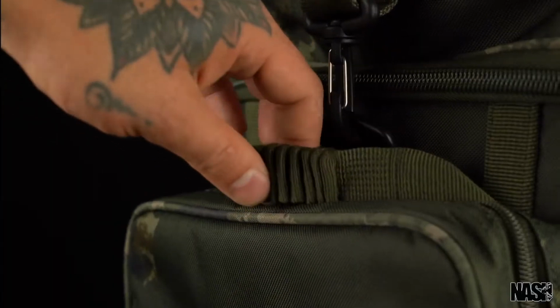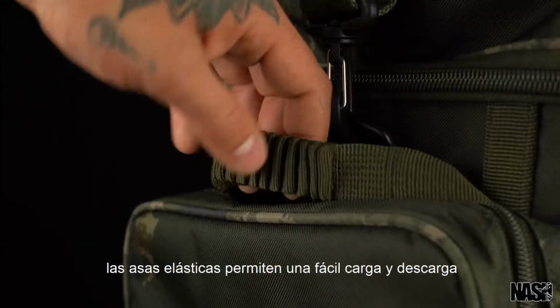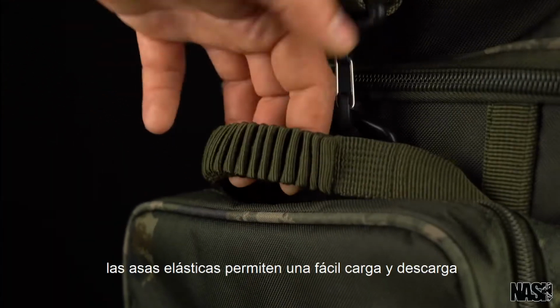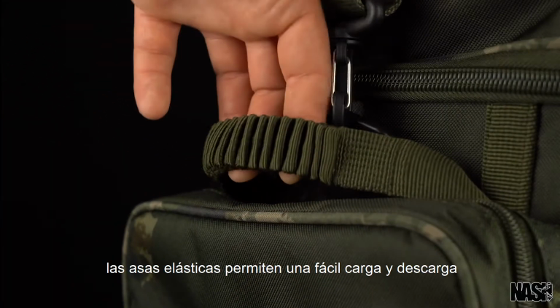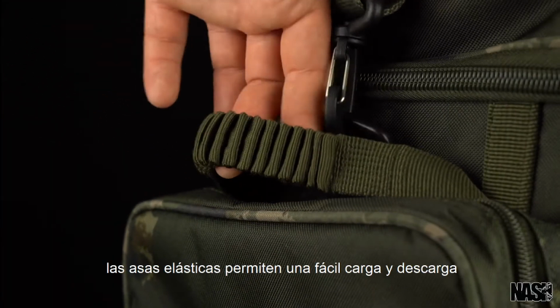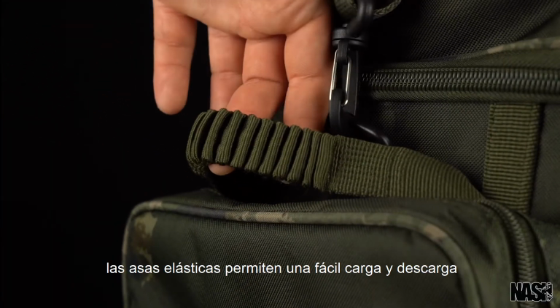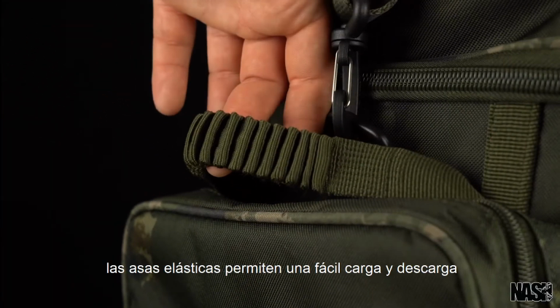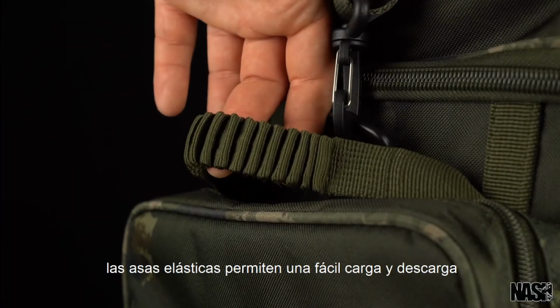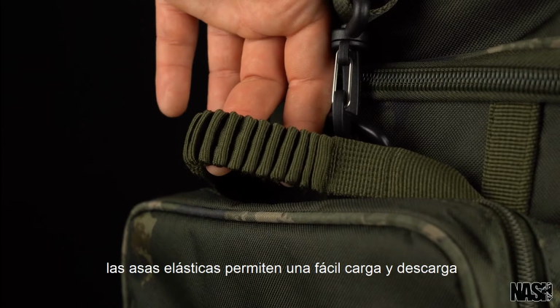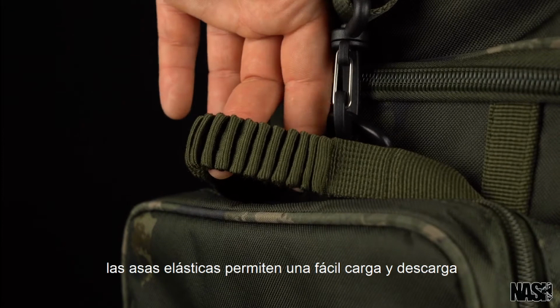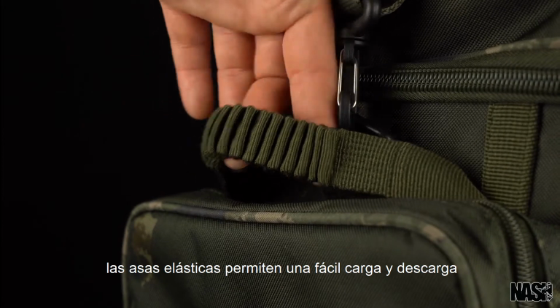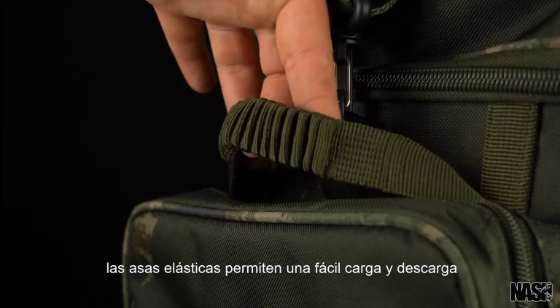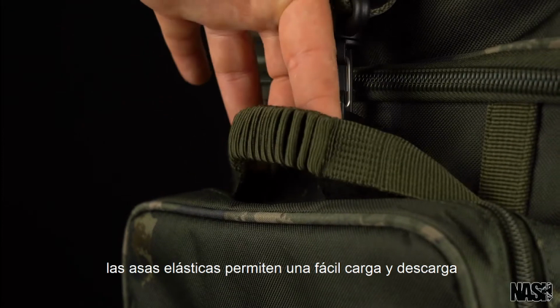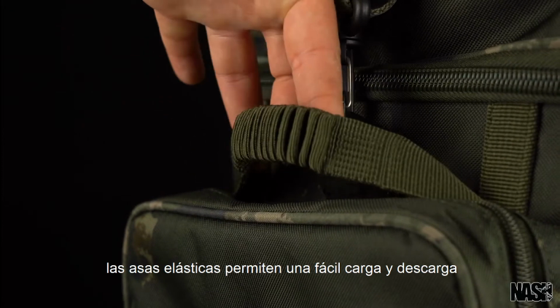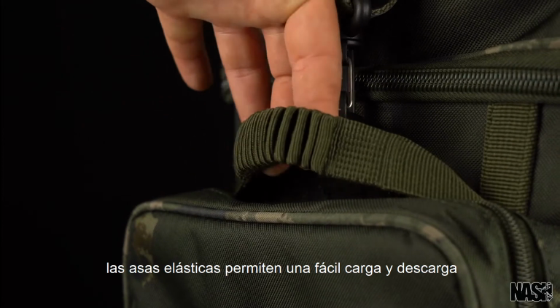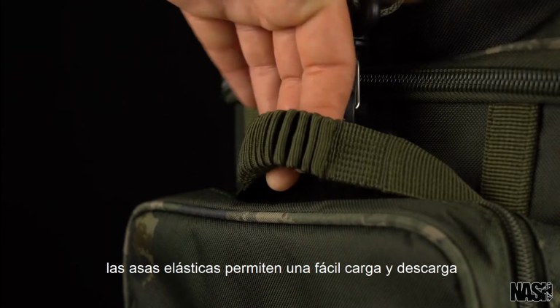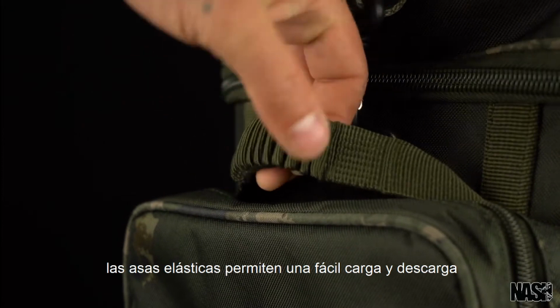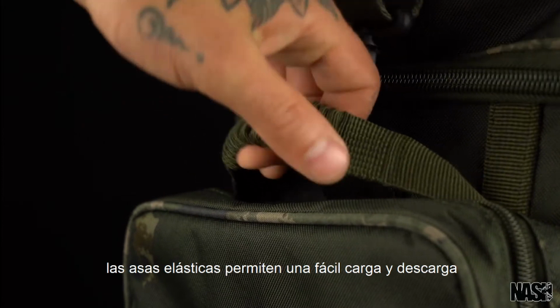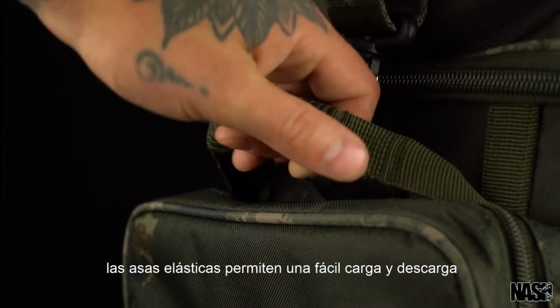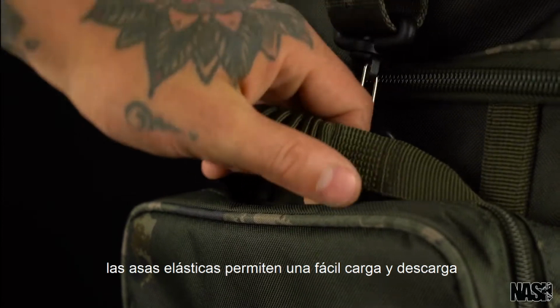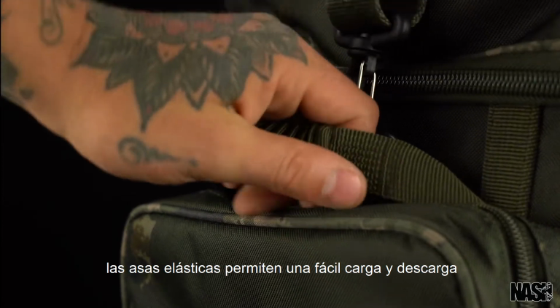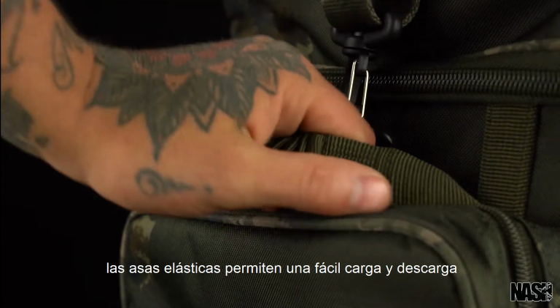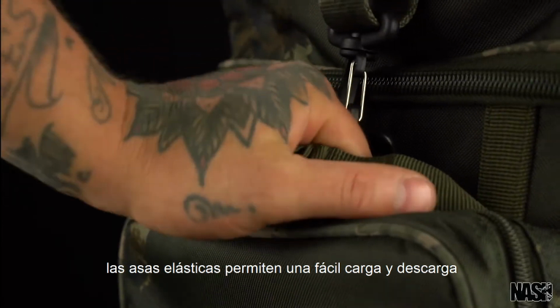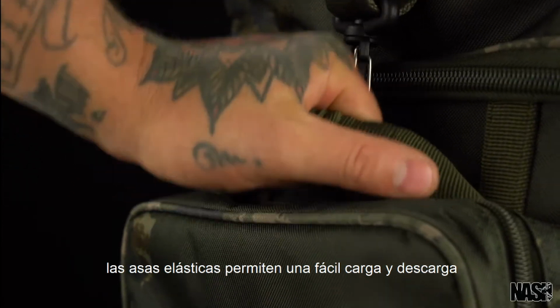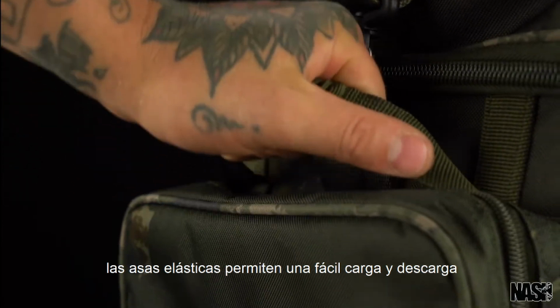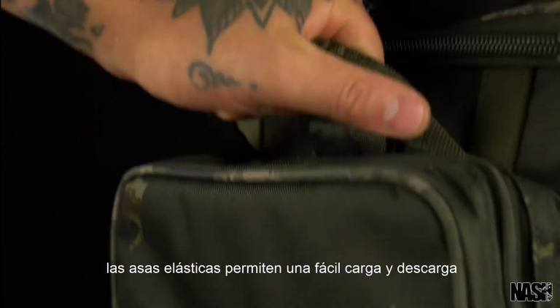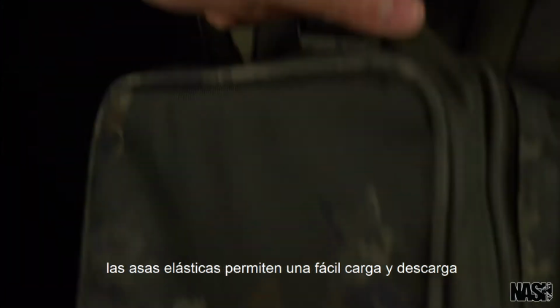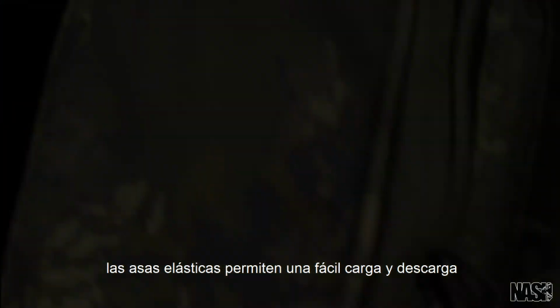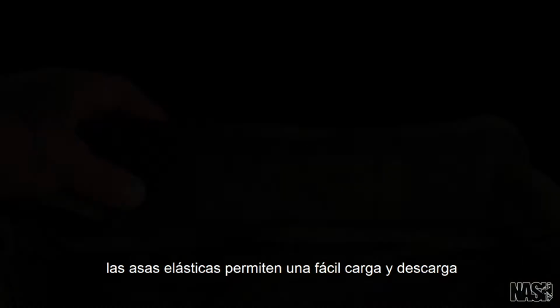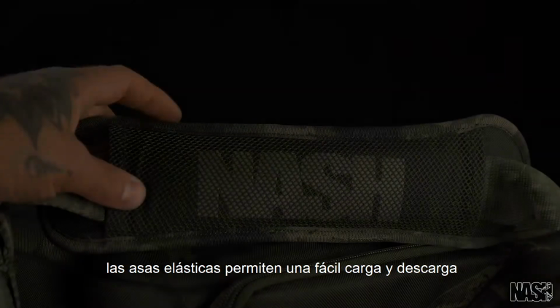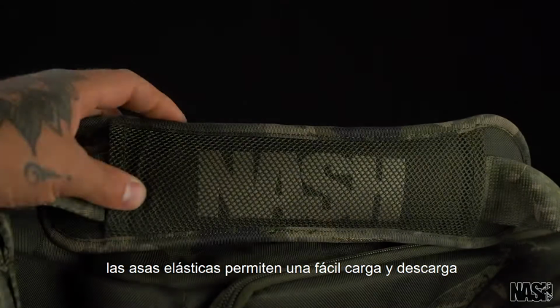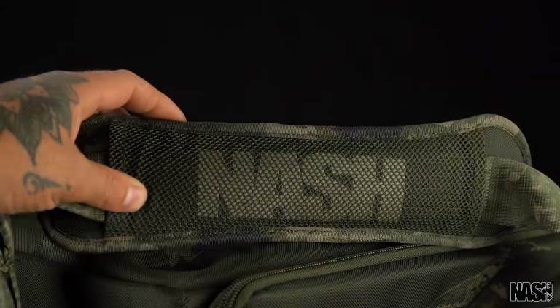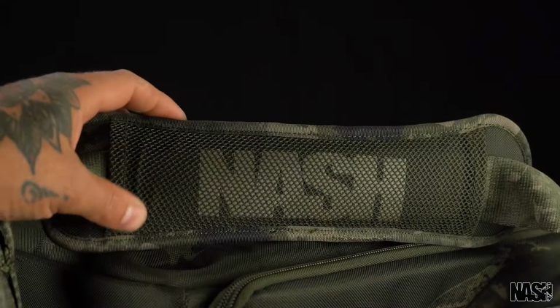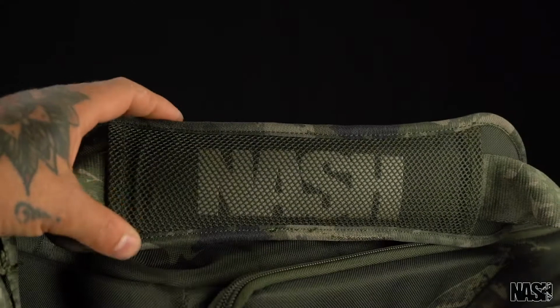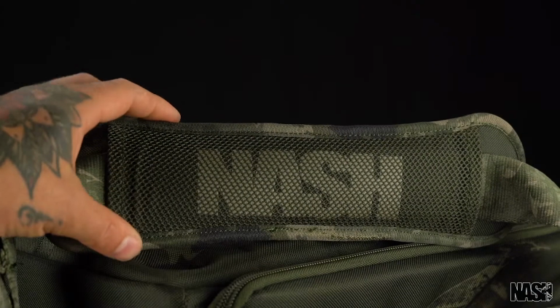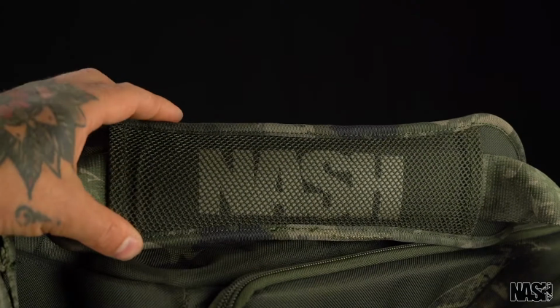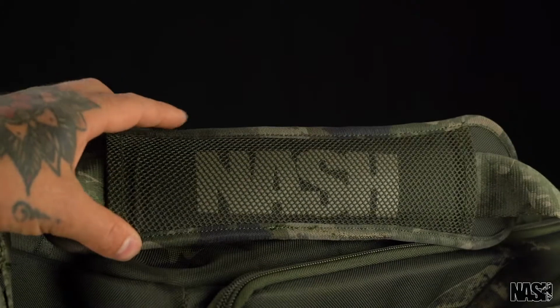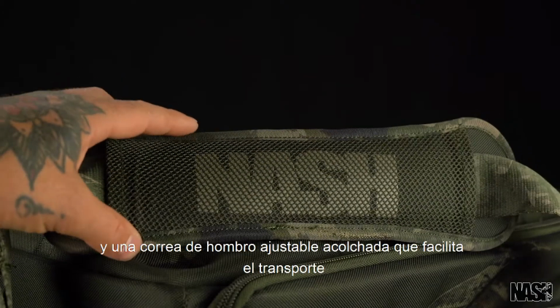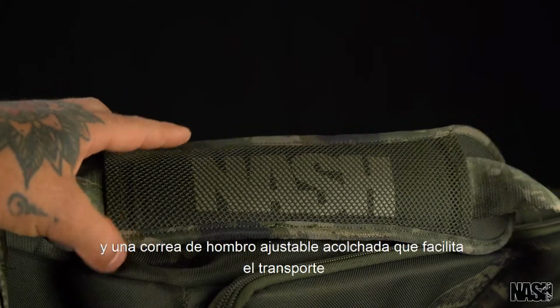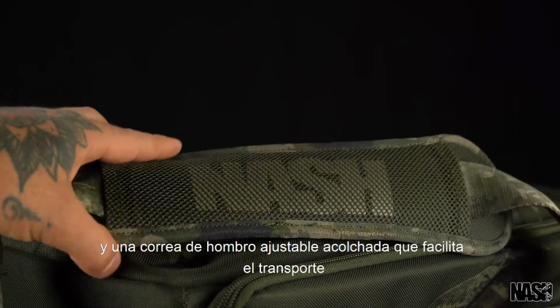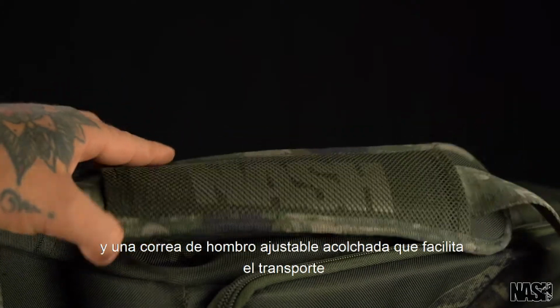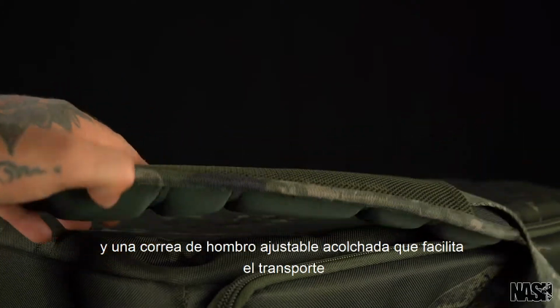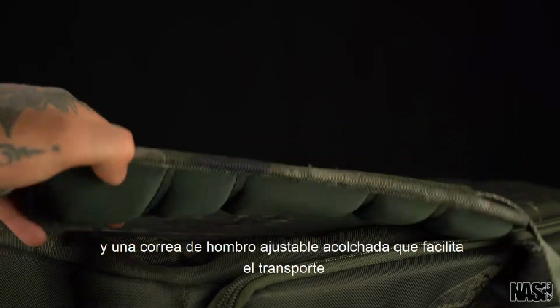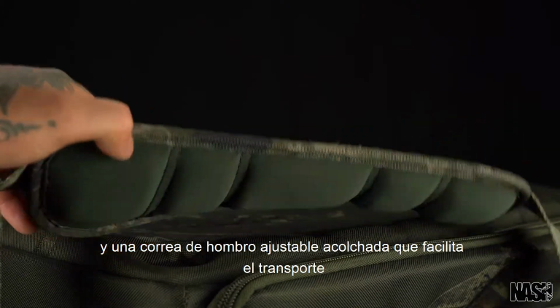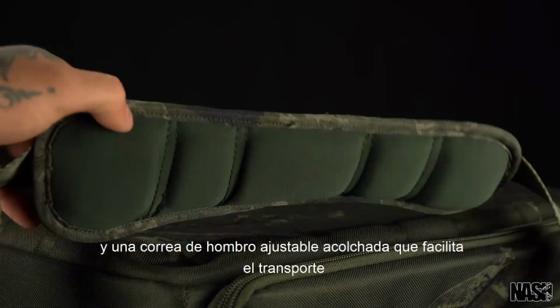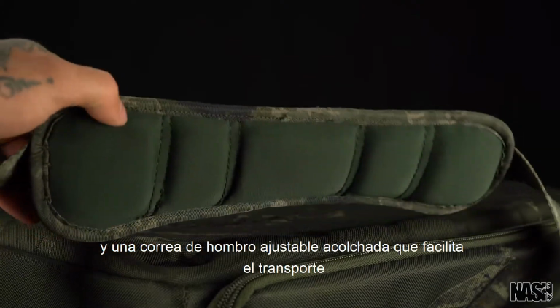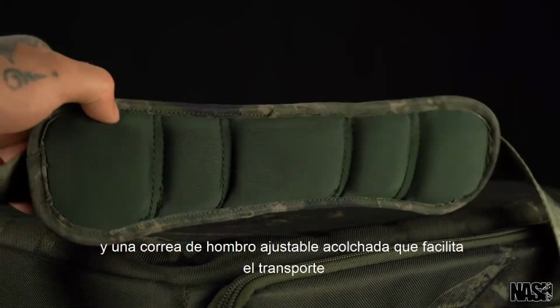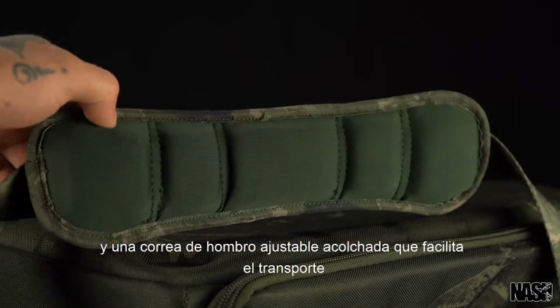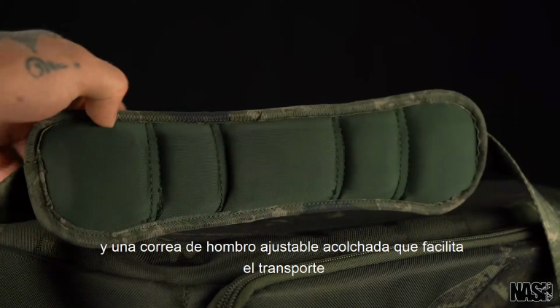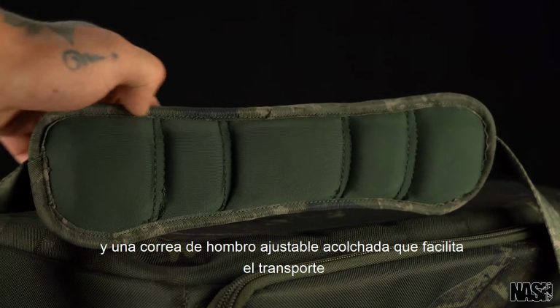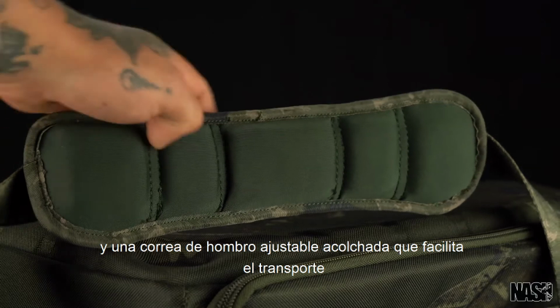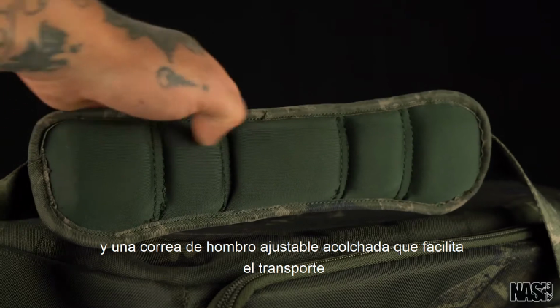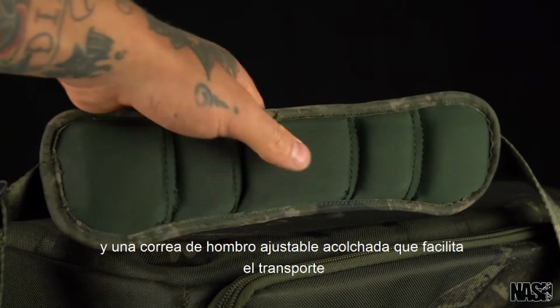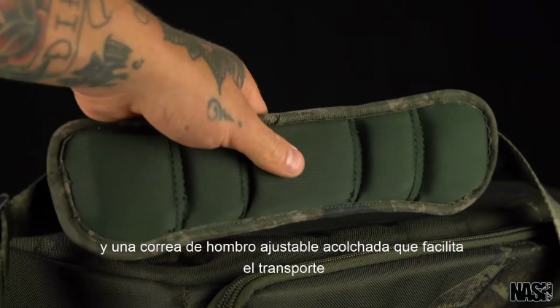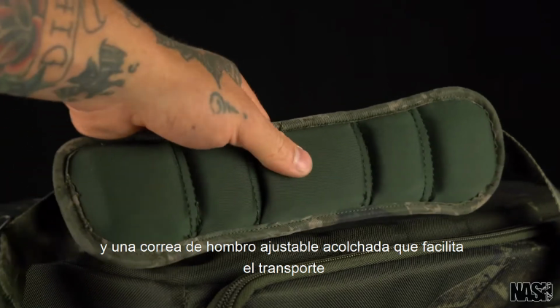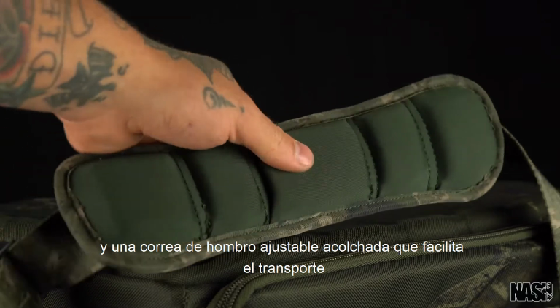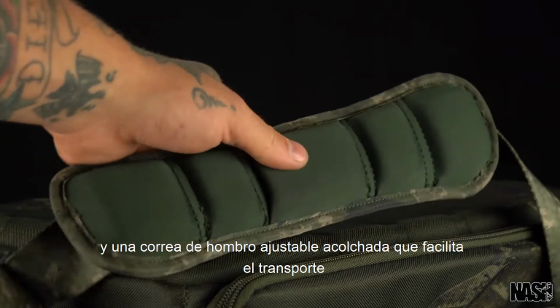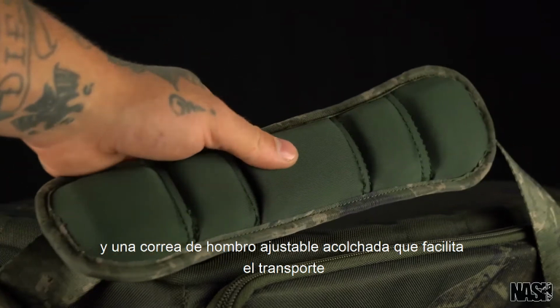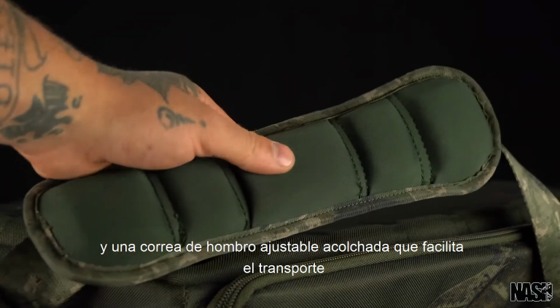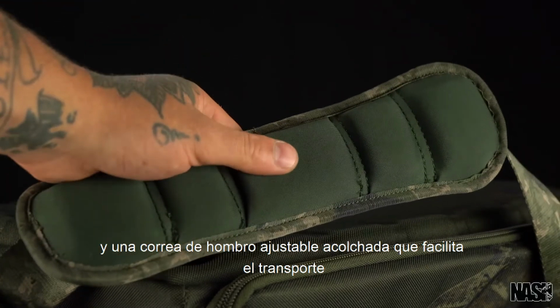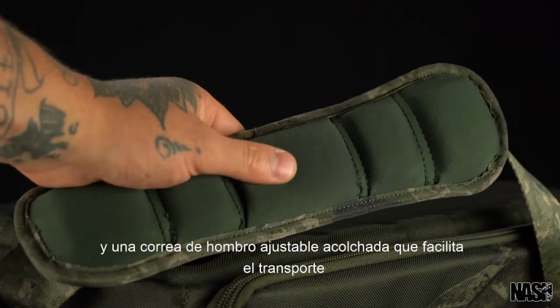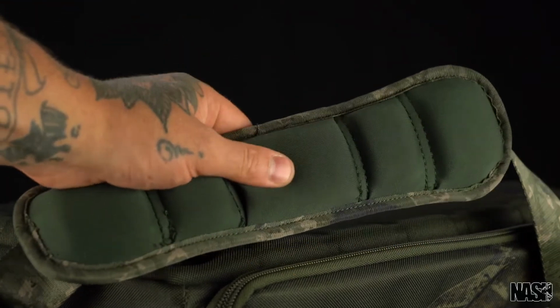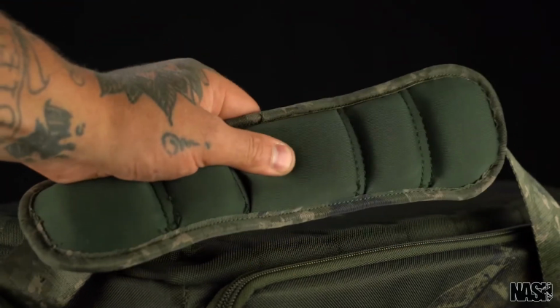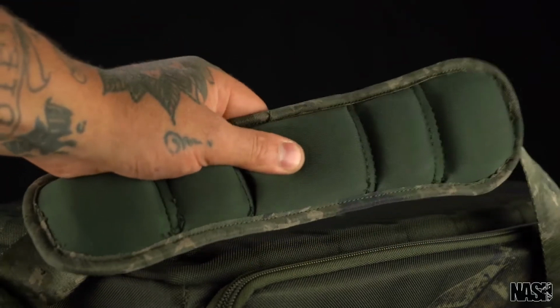Elasticated grab handles allow easy loading and unloading, and a padded adjustable shoulder strap makes carrying easy.